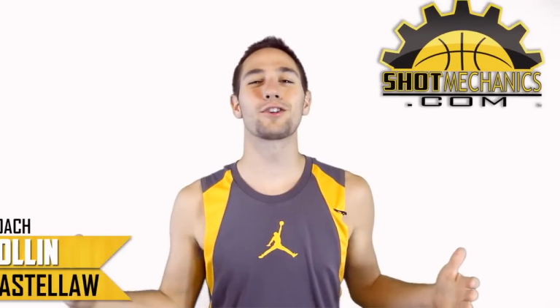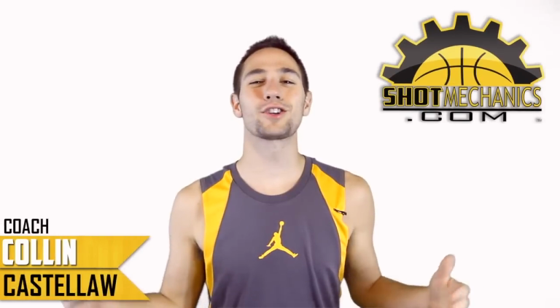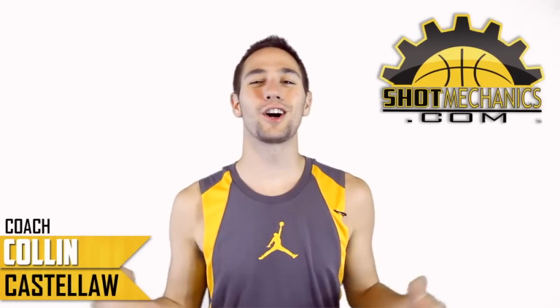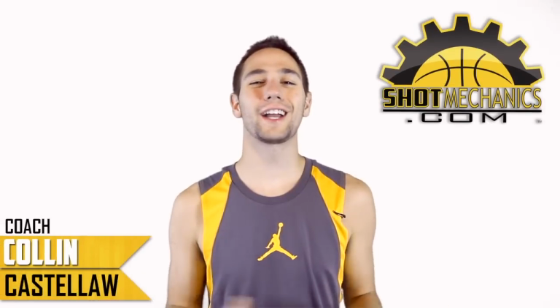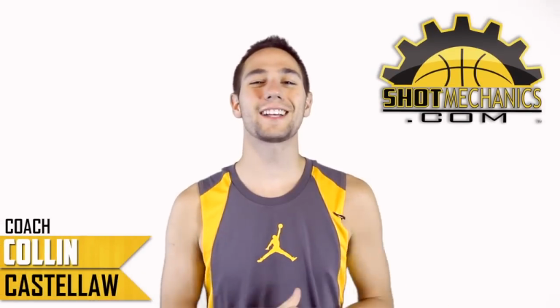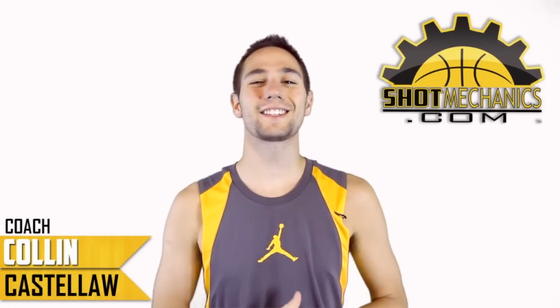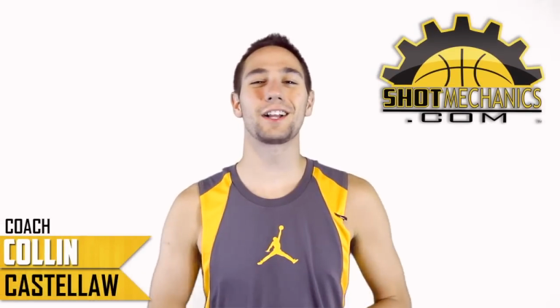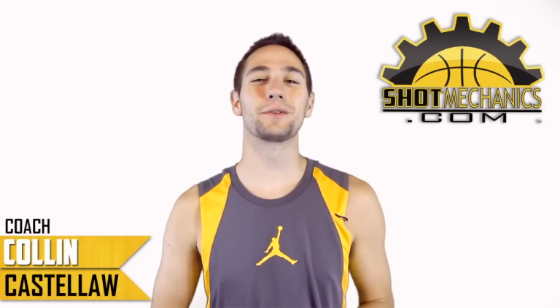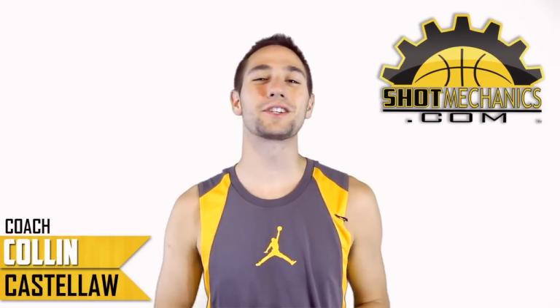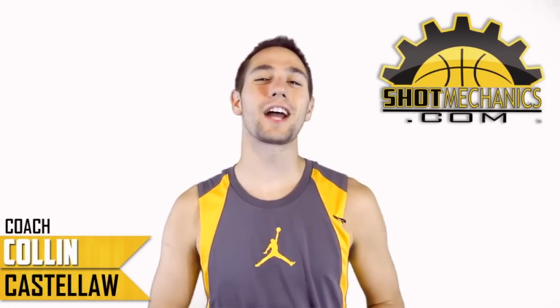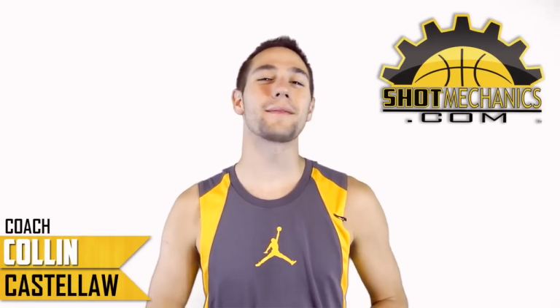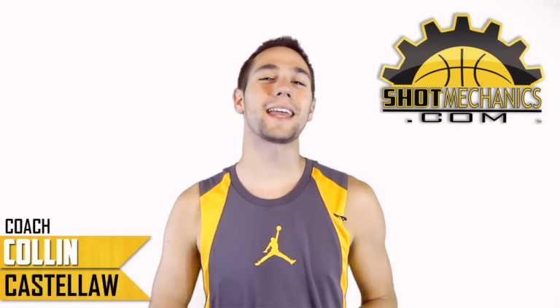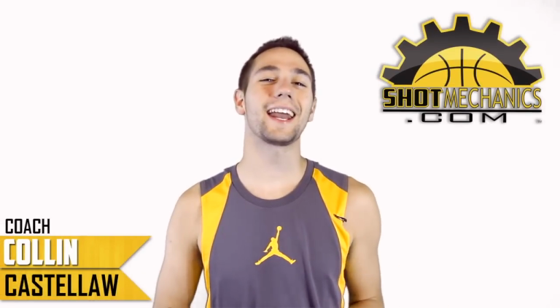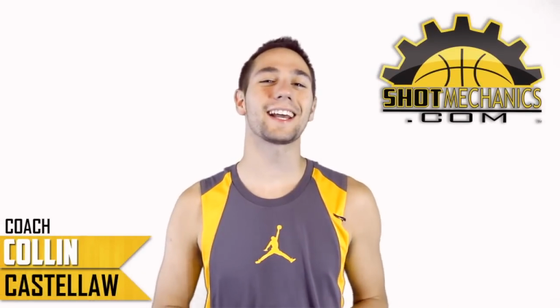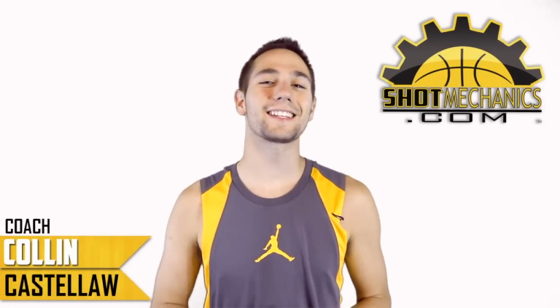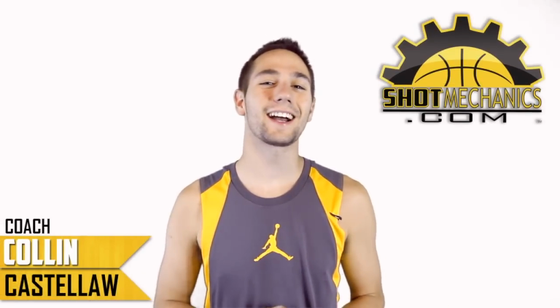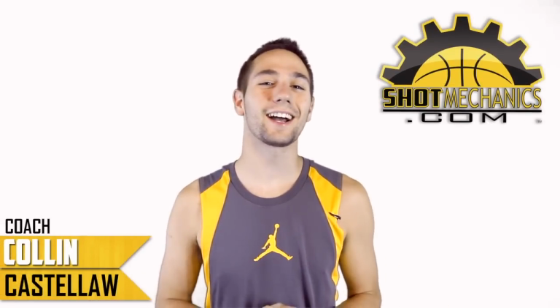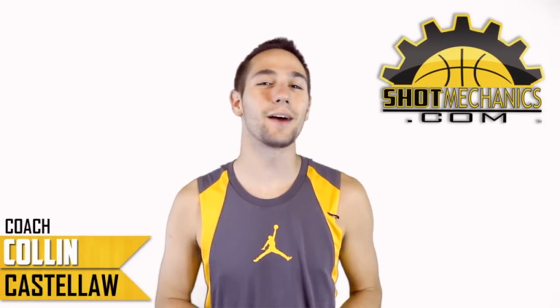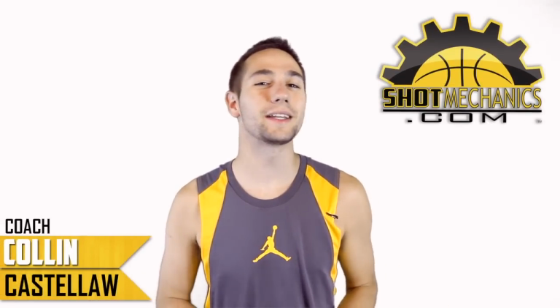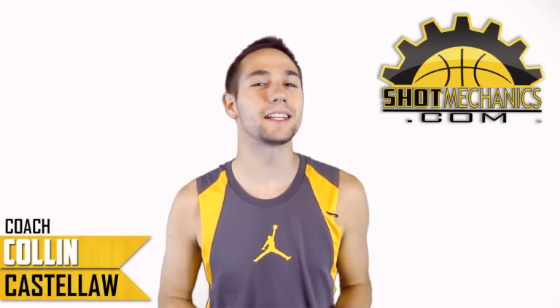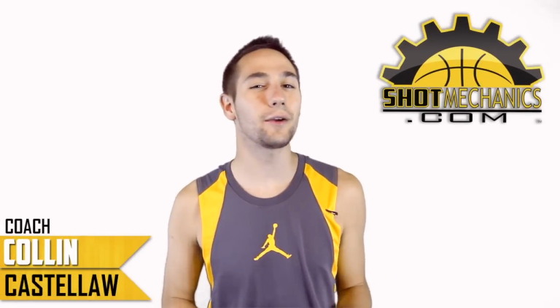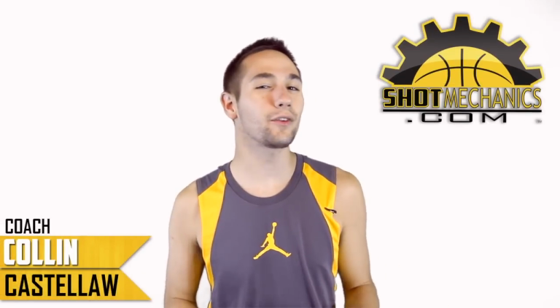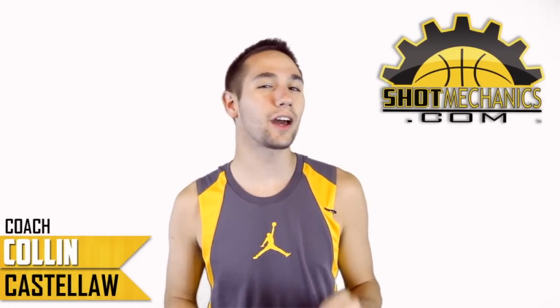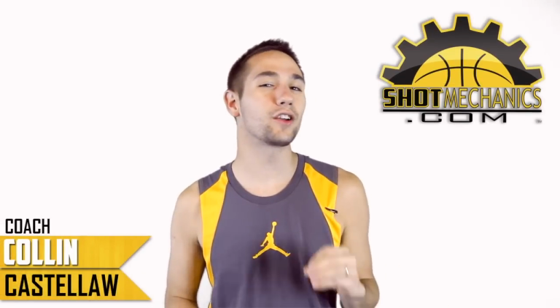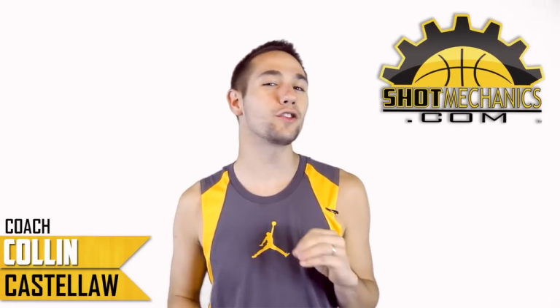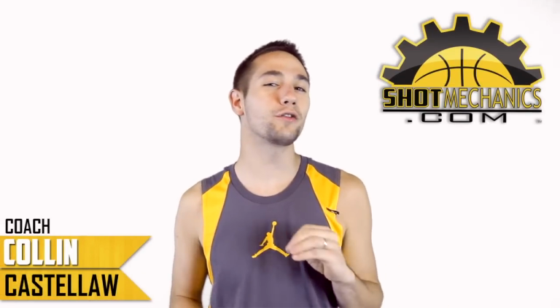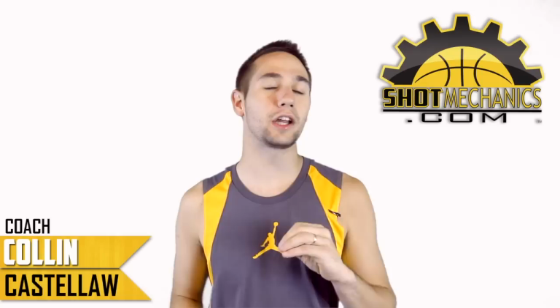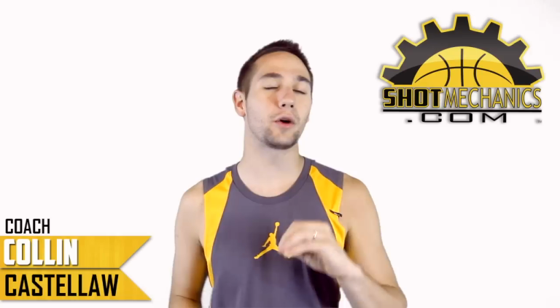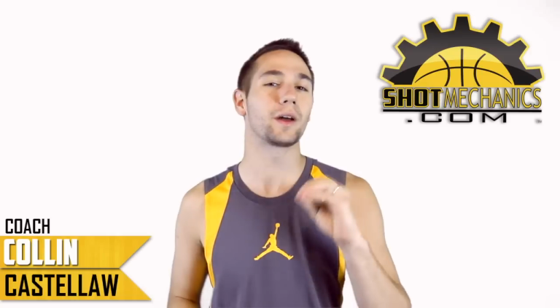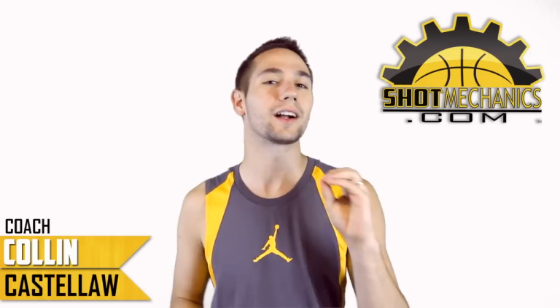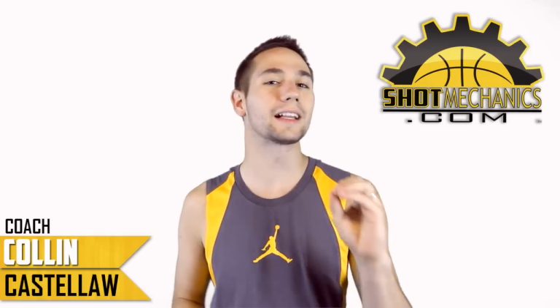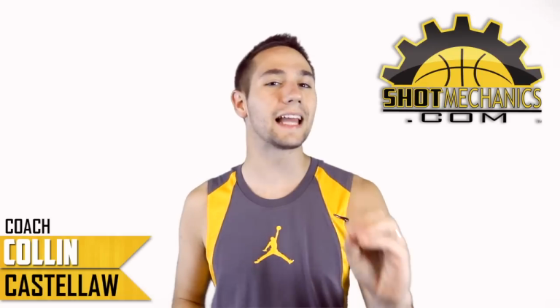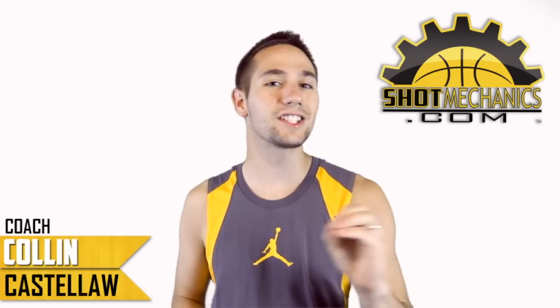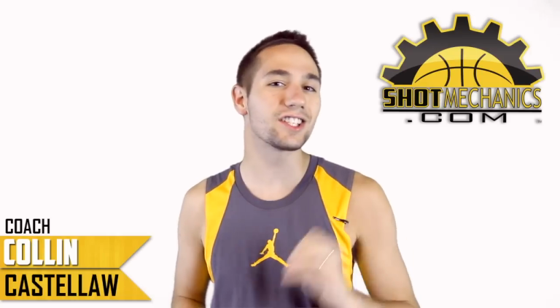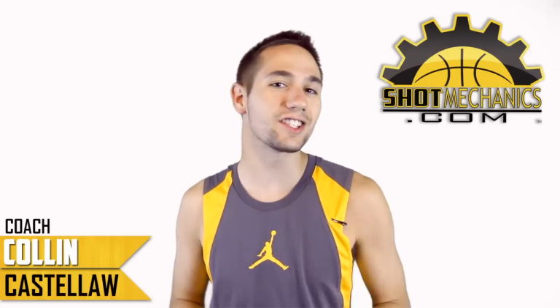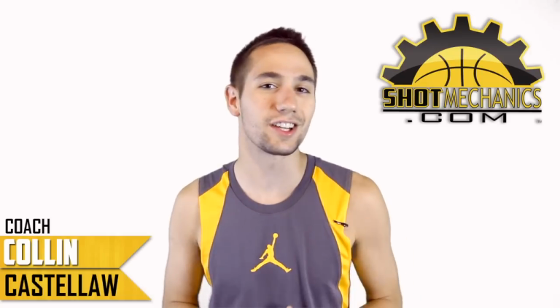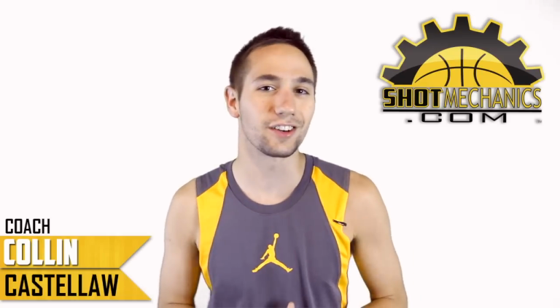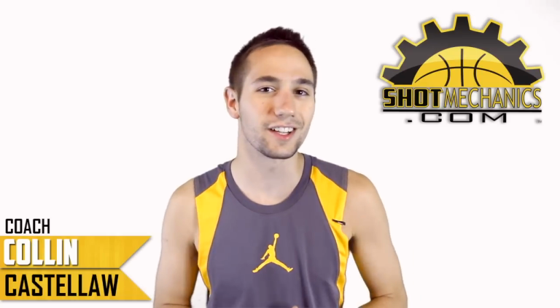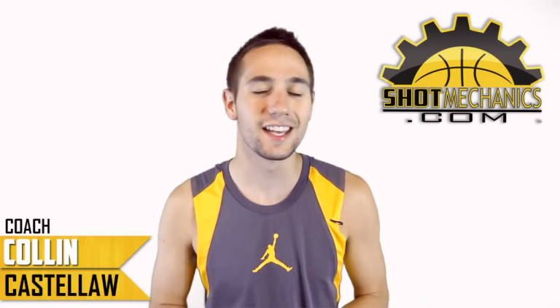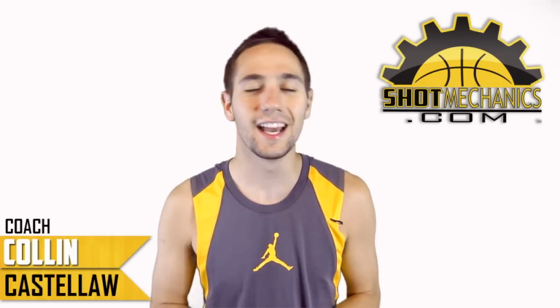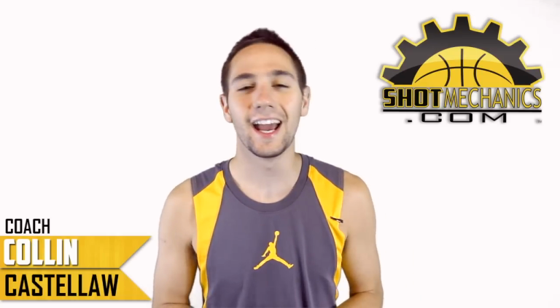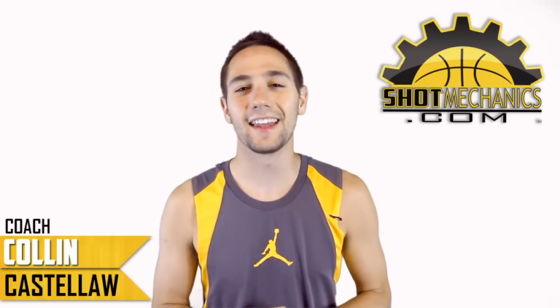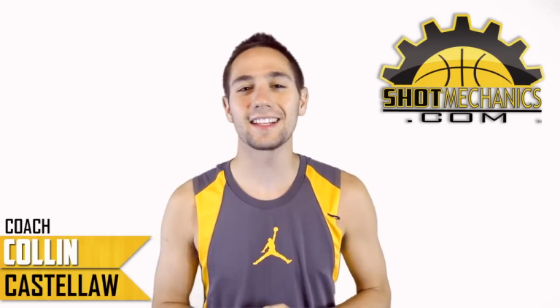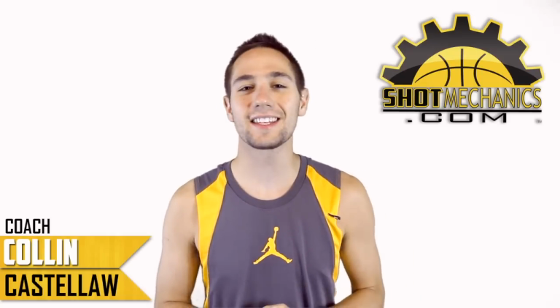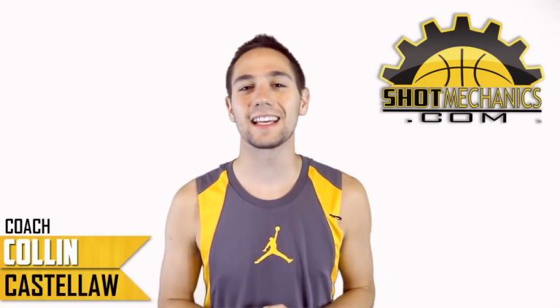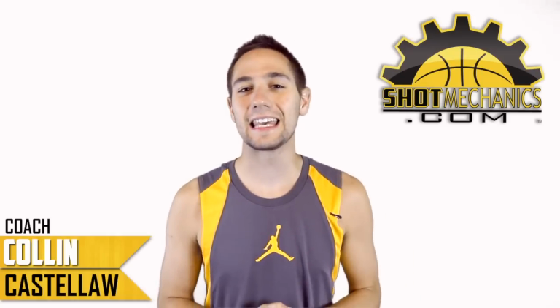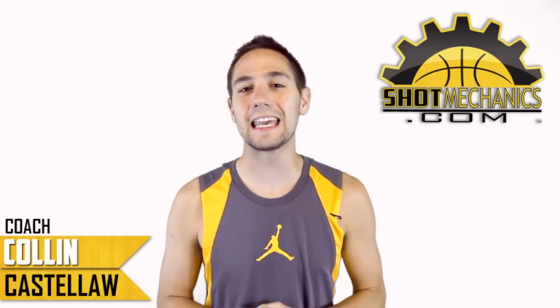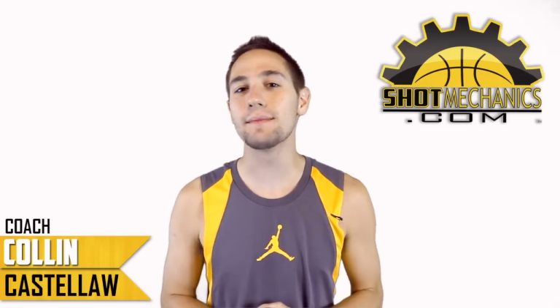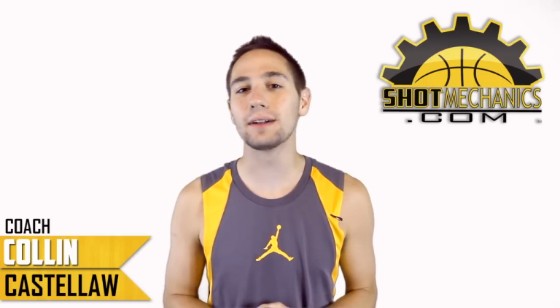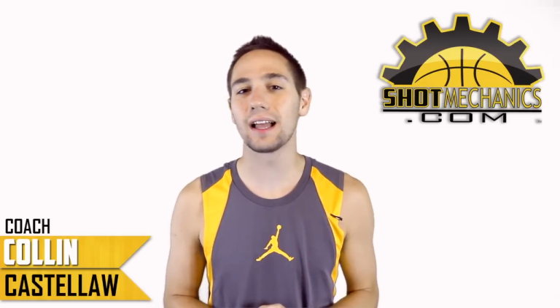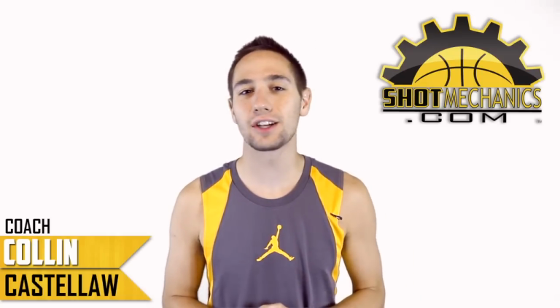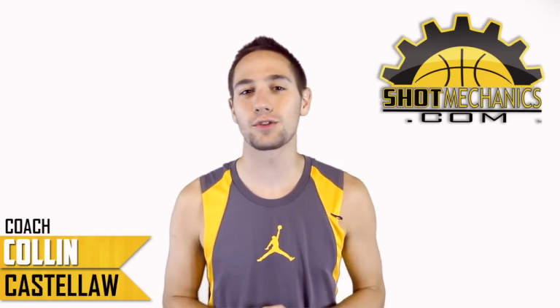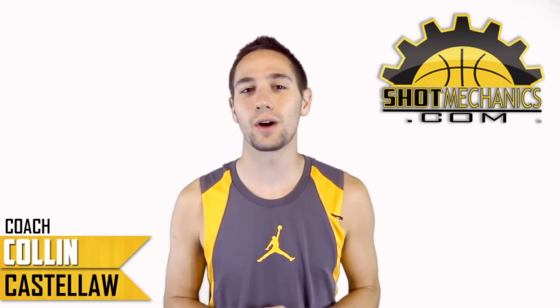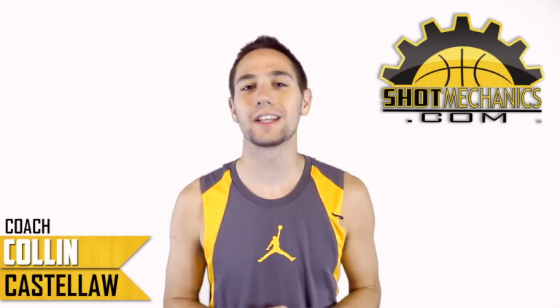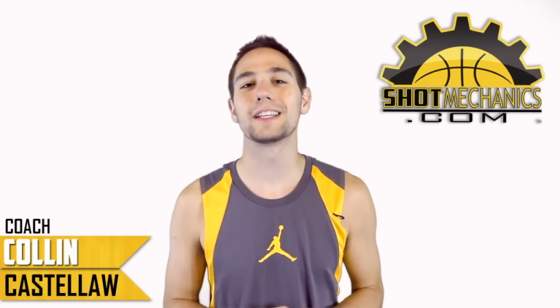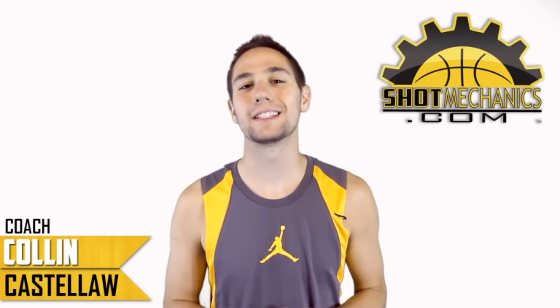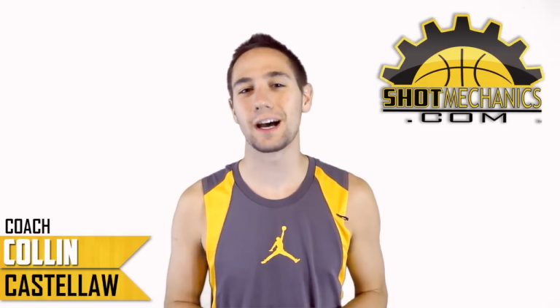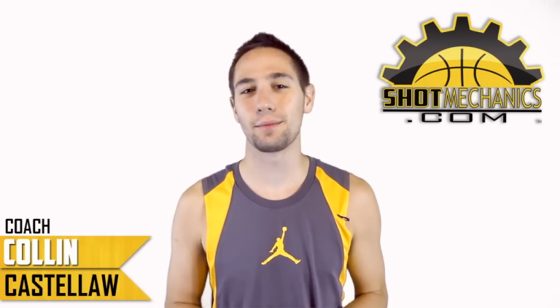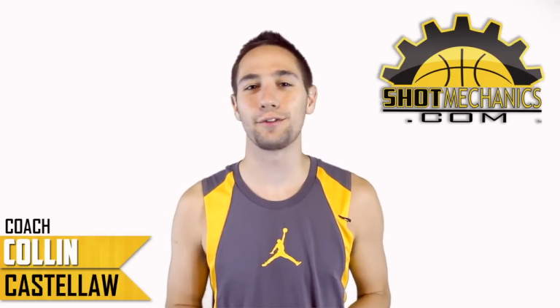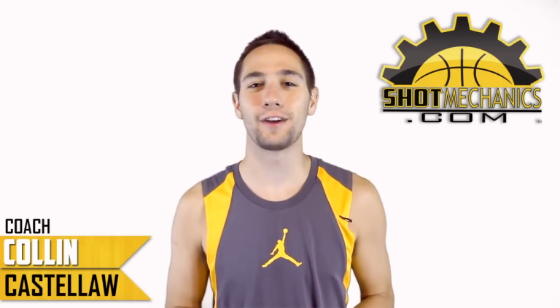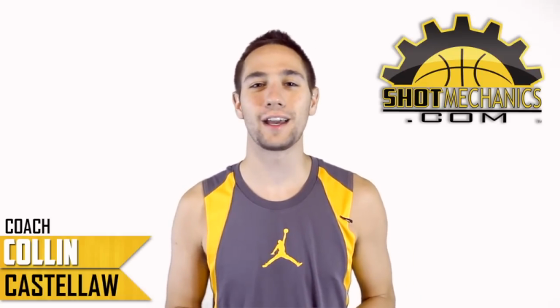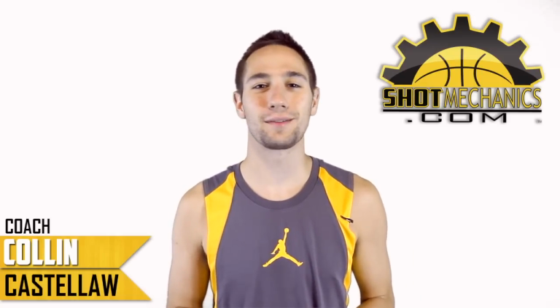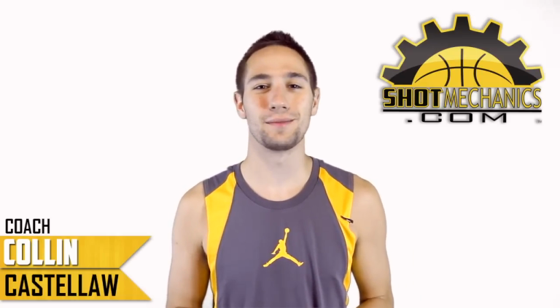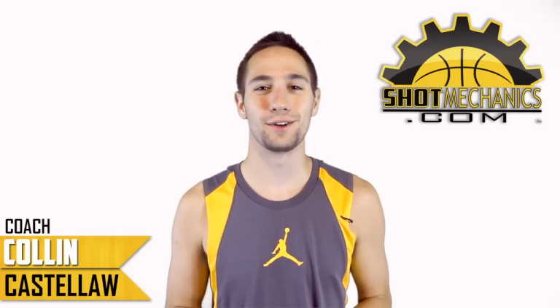I'm Coach Collin Castello with ShotMechanics.com, and today we've got a new video on our Legends Series, and that's a Hakeem Olajuwon Double Fake Move.